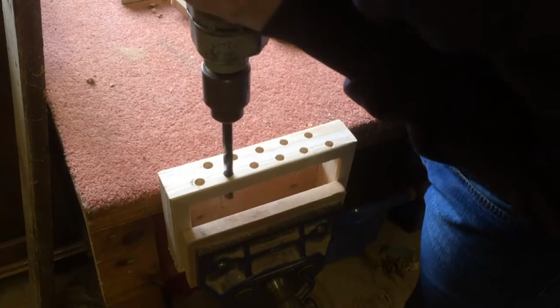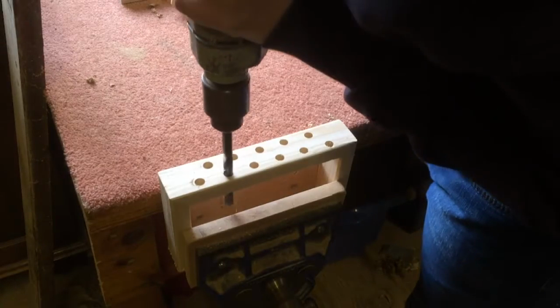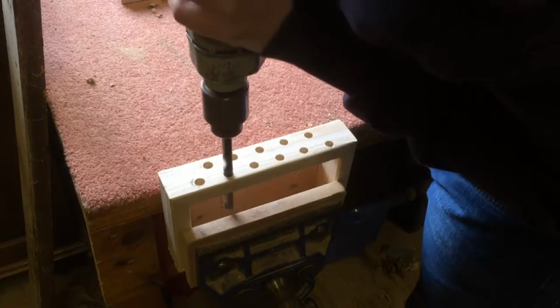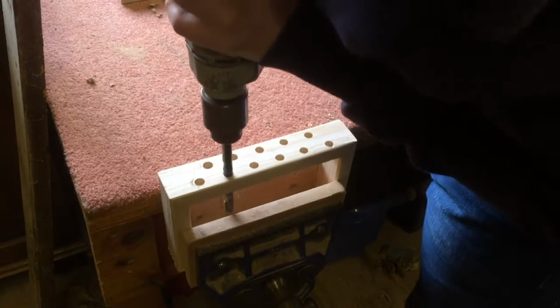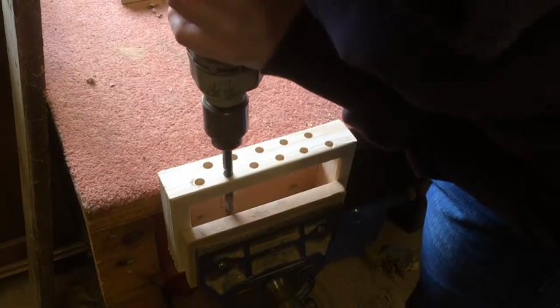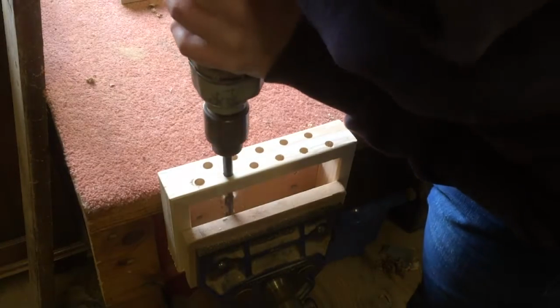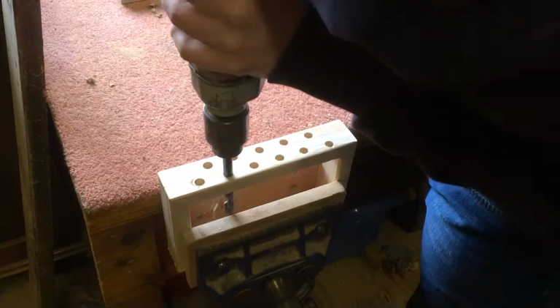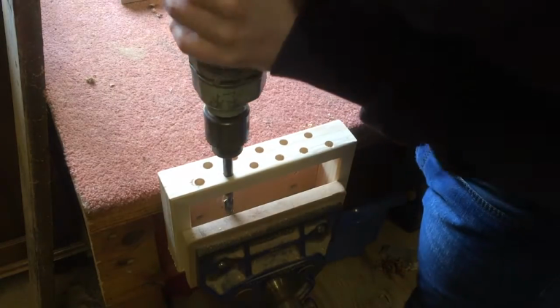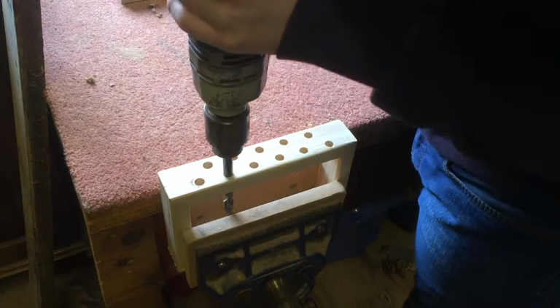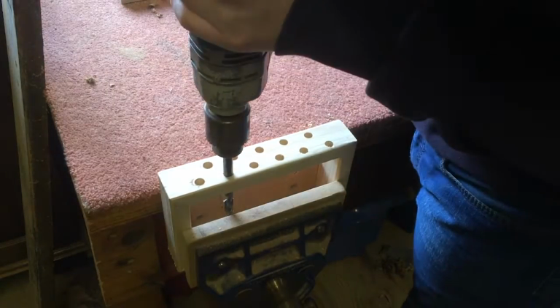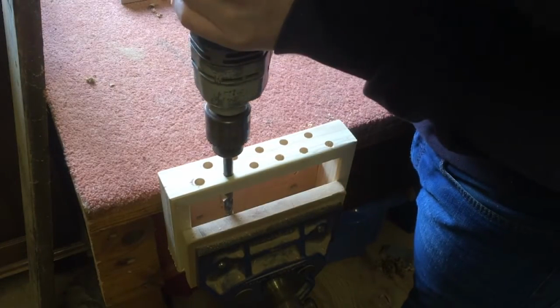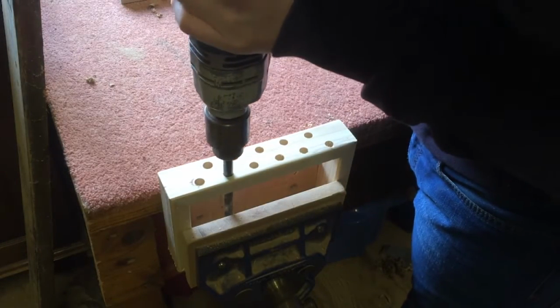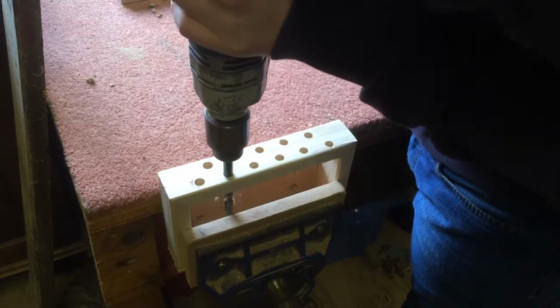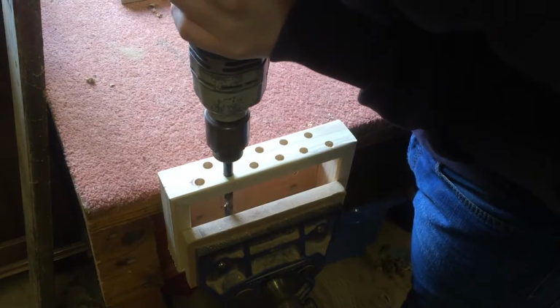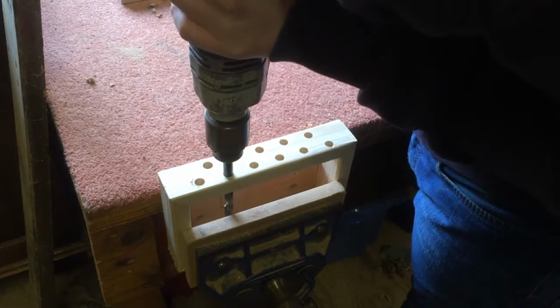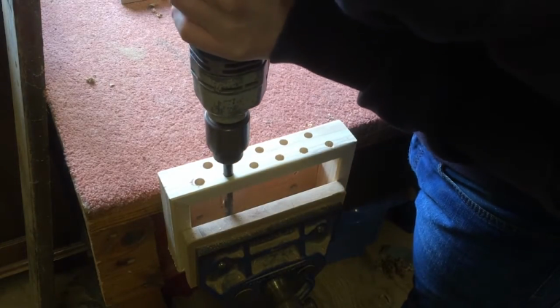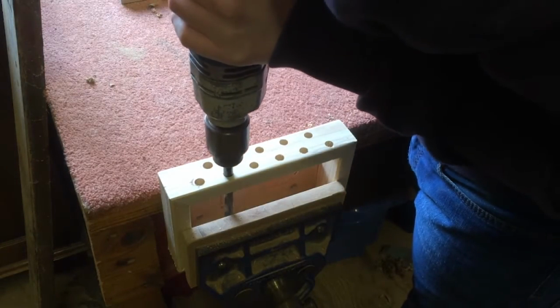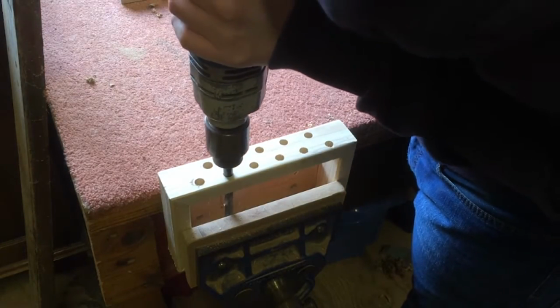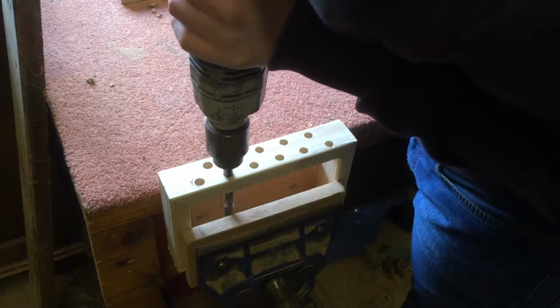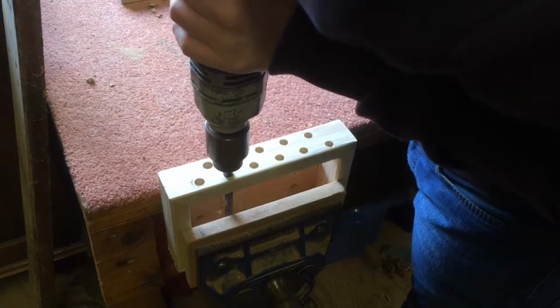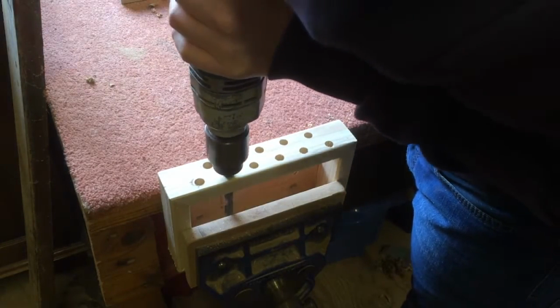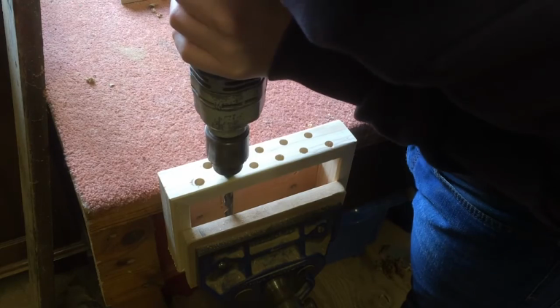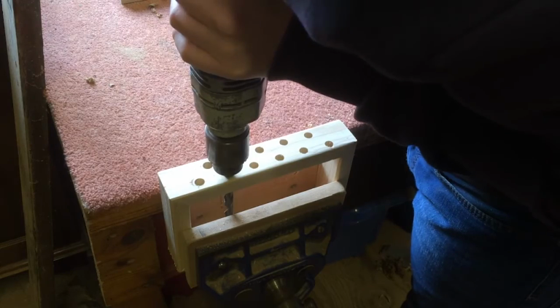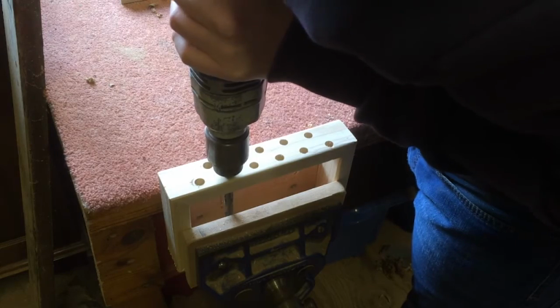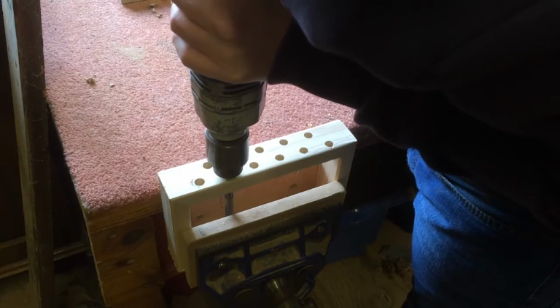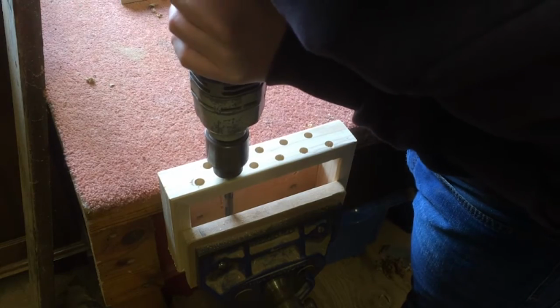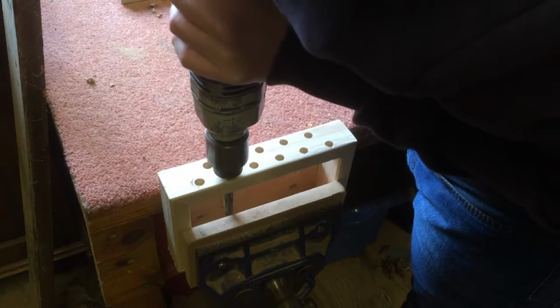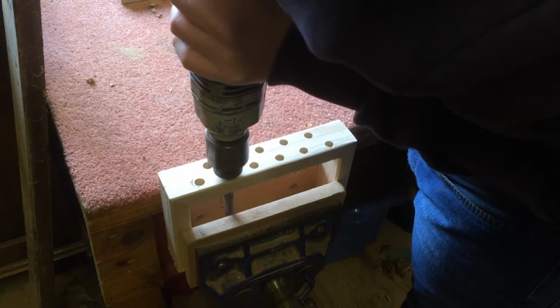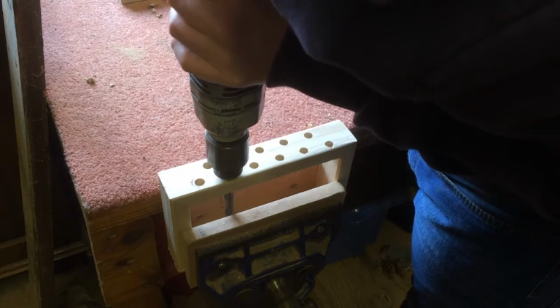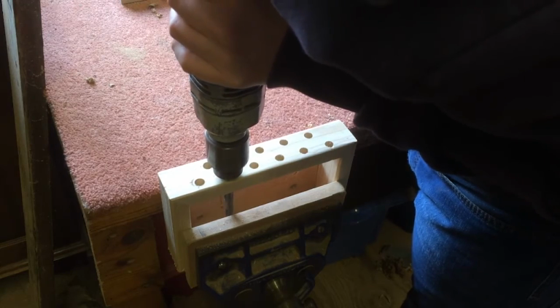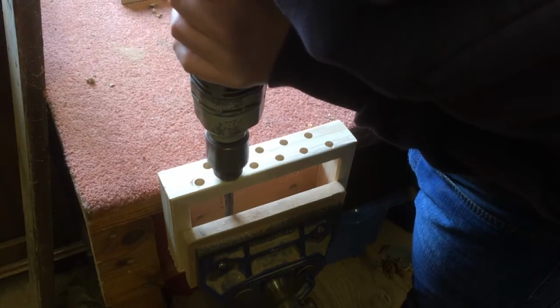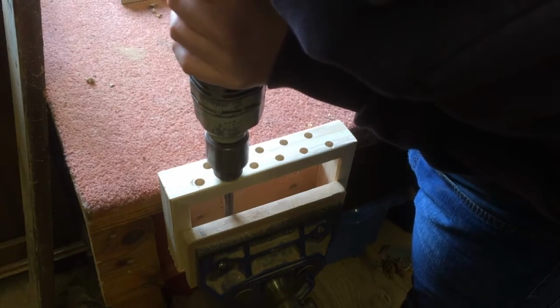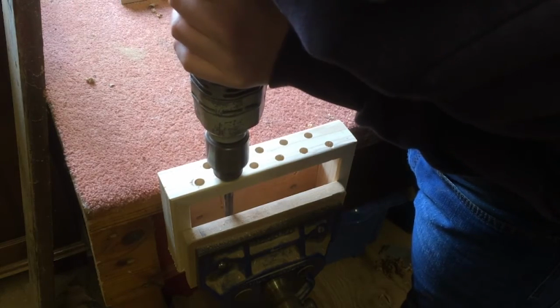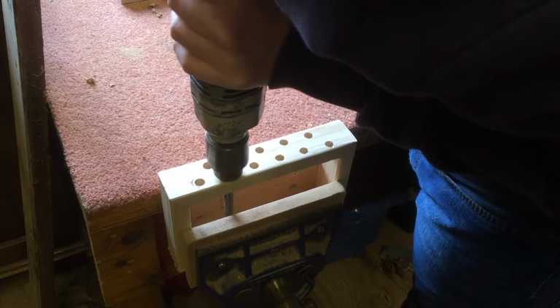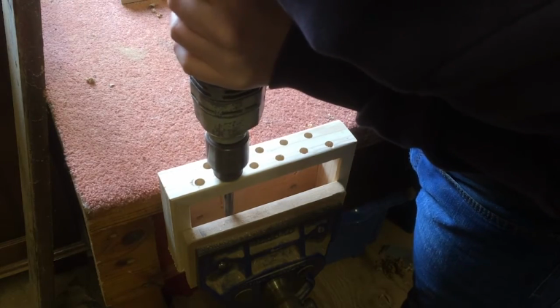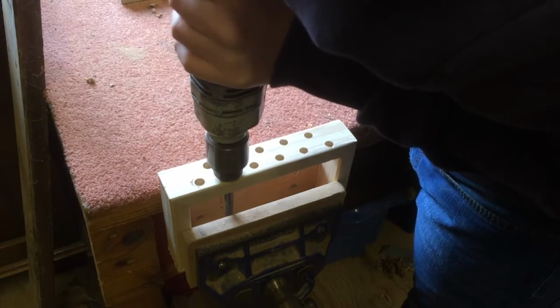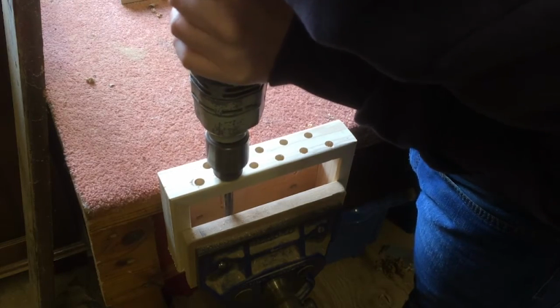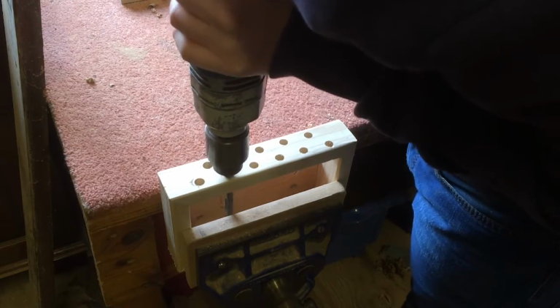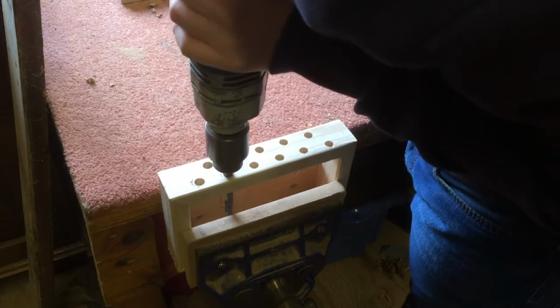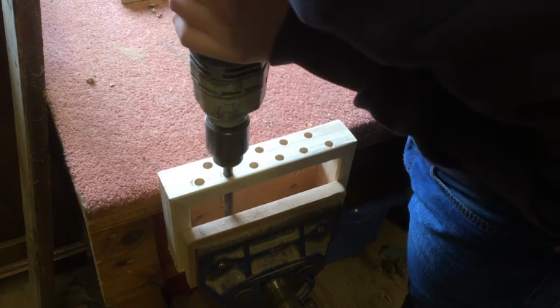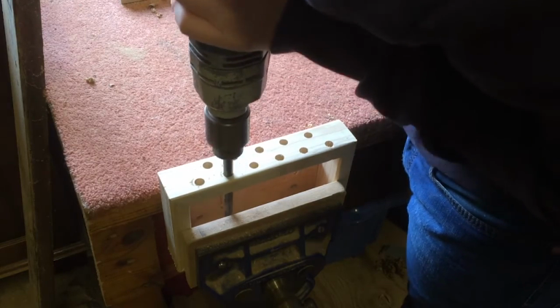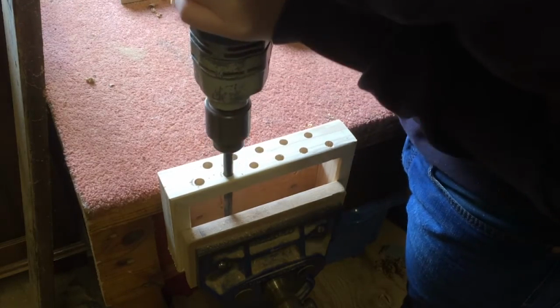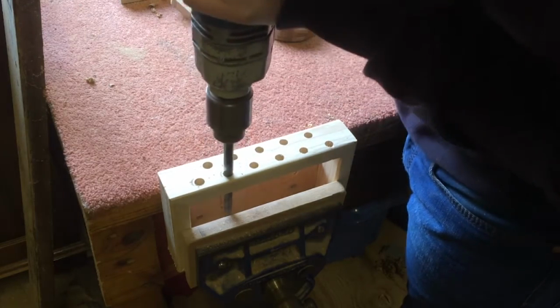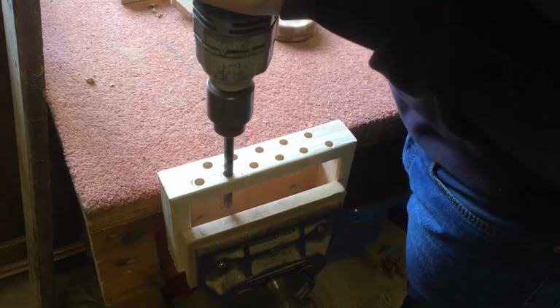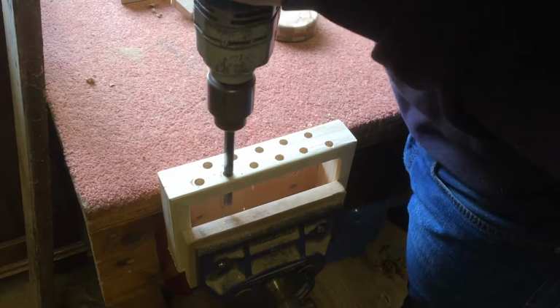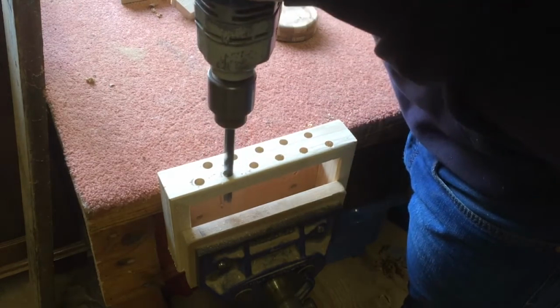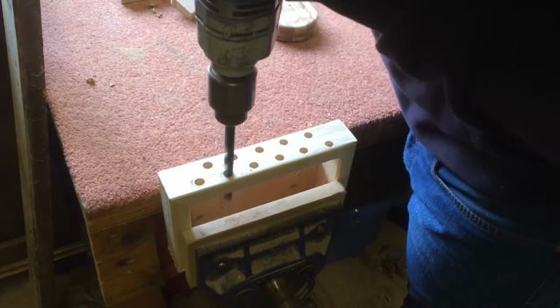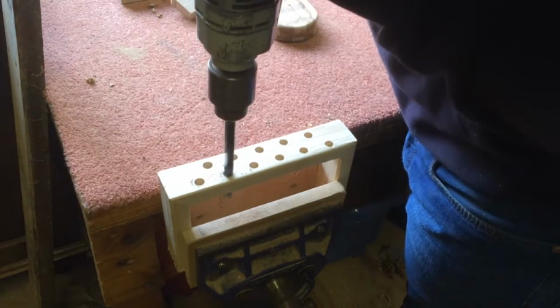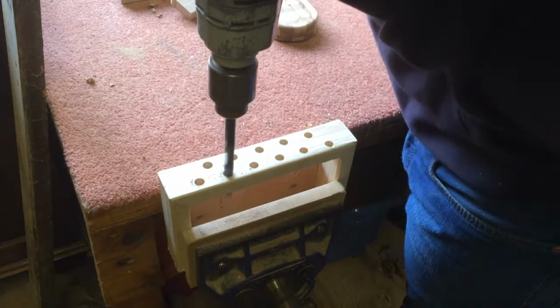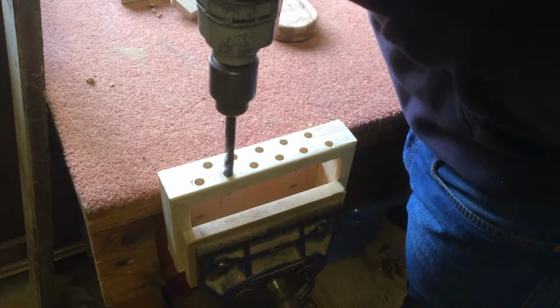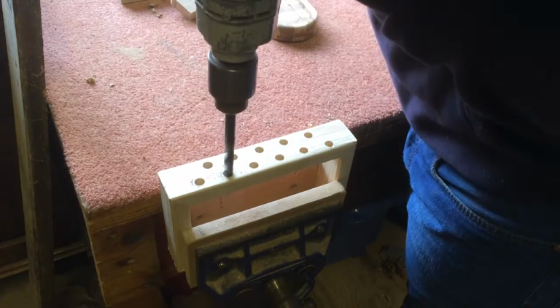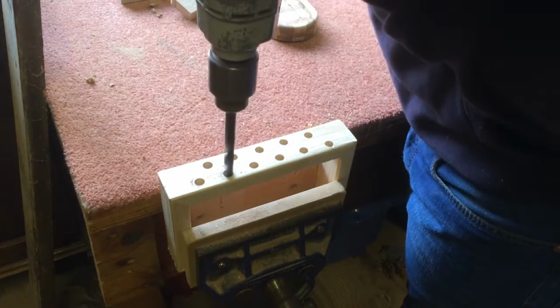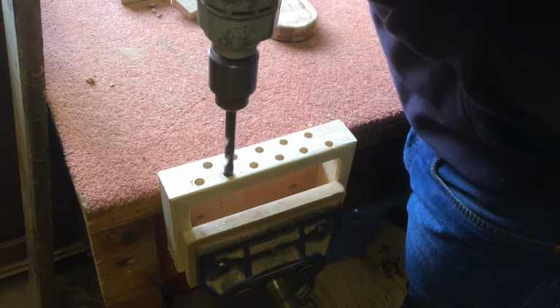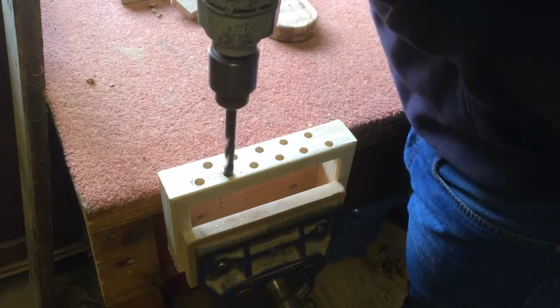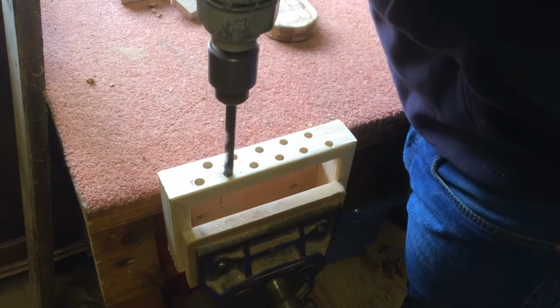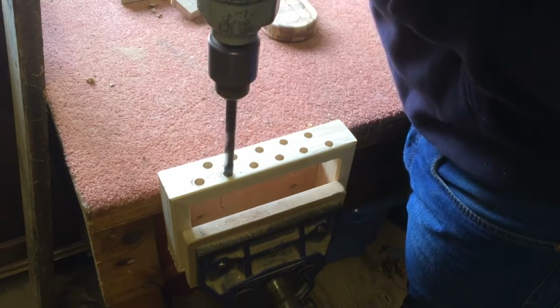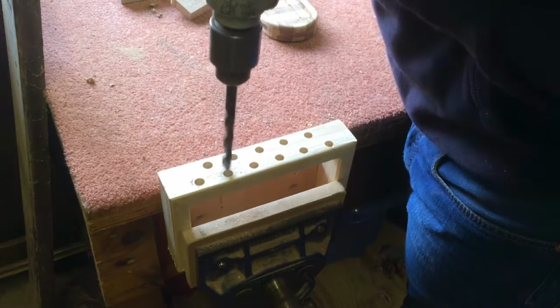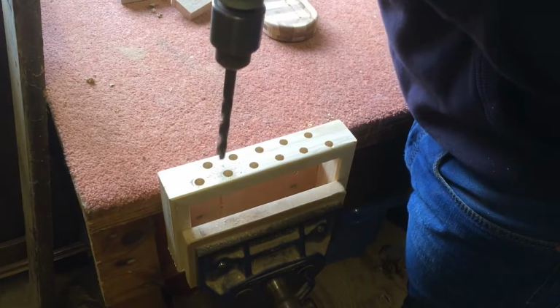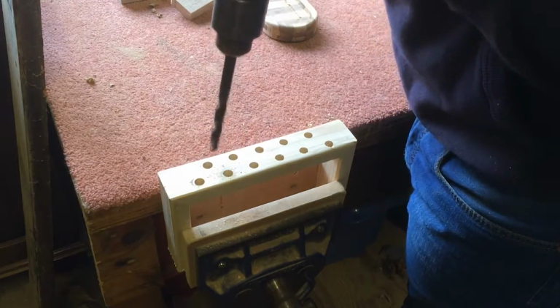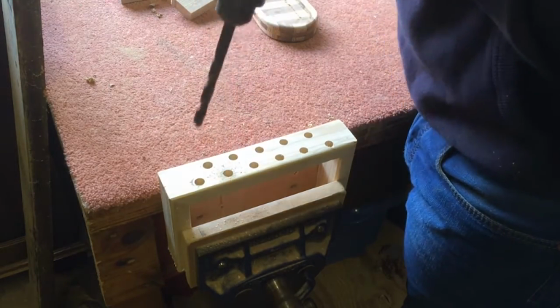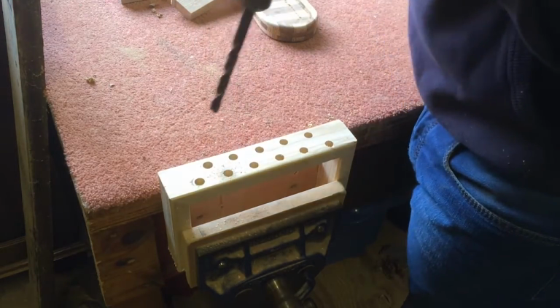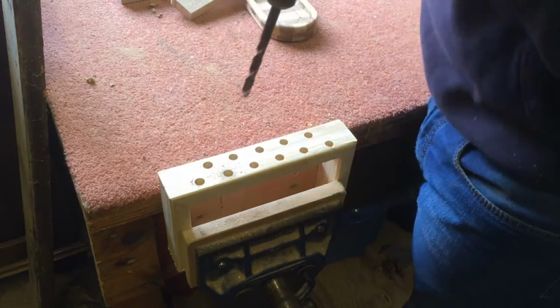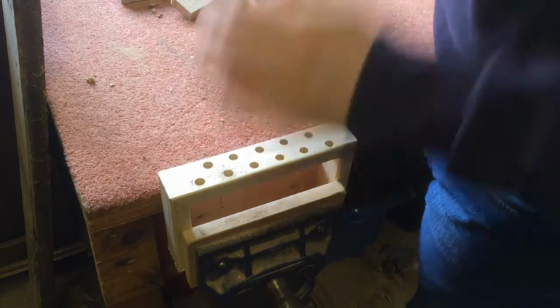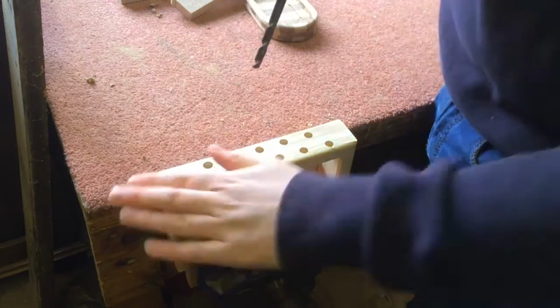I then used the holes I drilled before to template. Here I am making an indentation on the bottom.